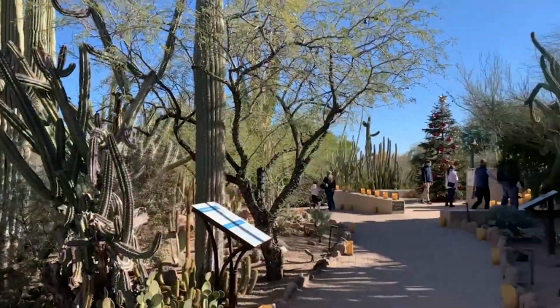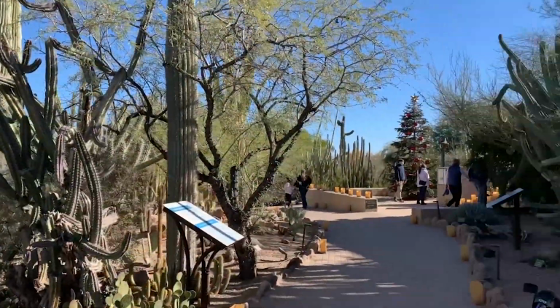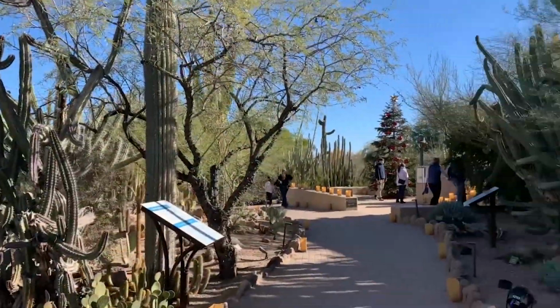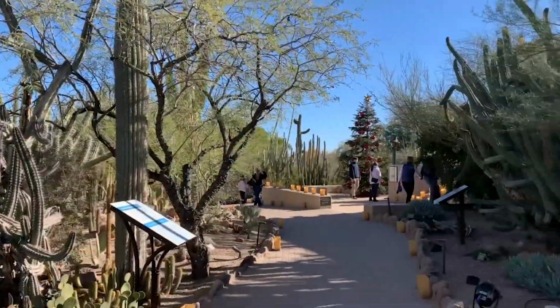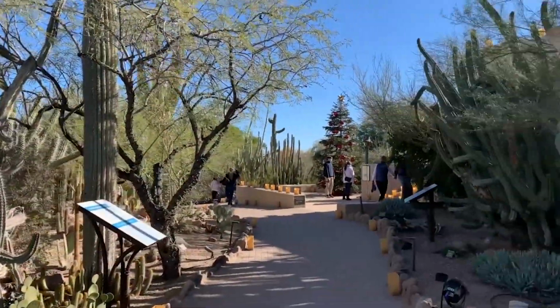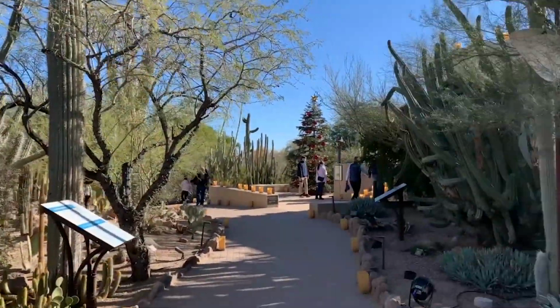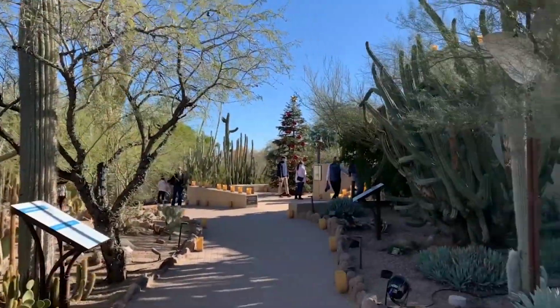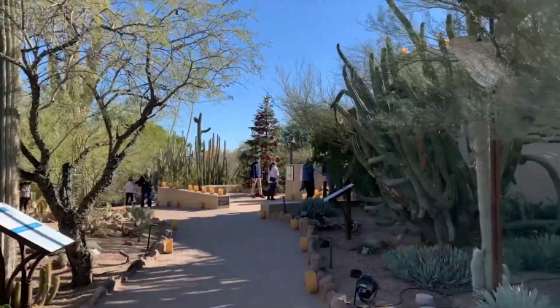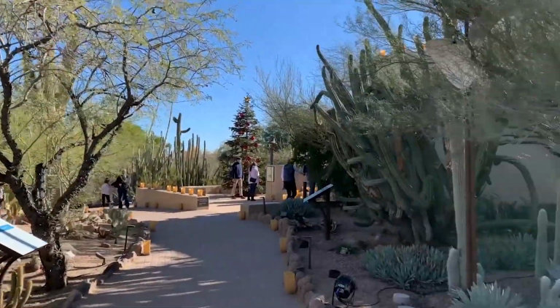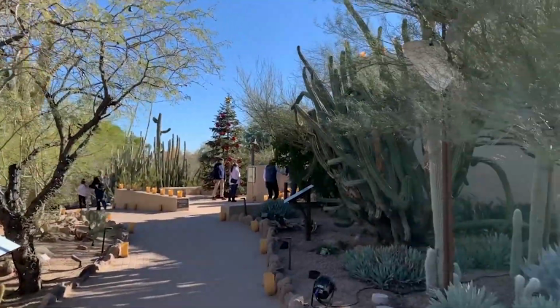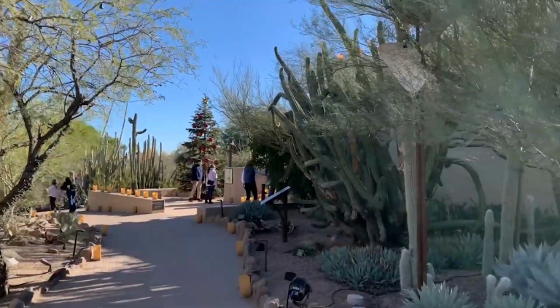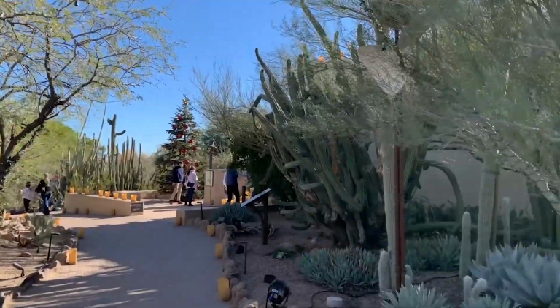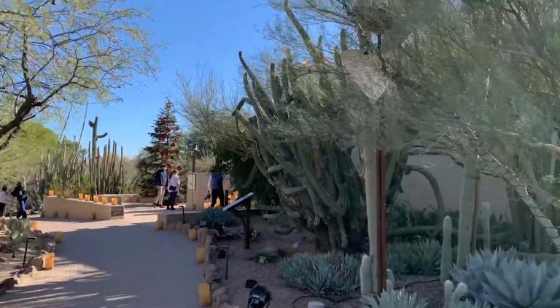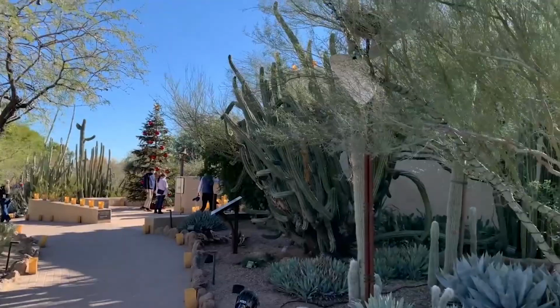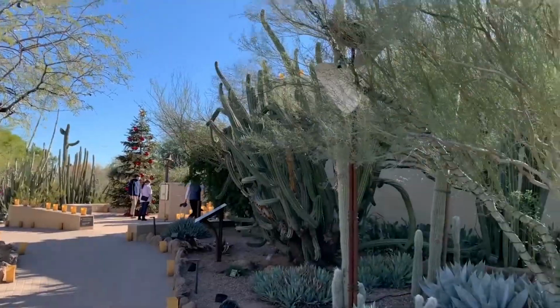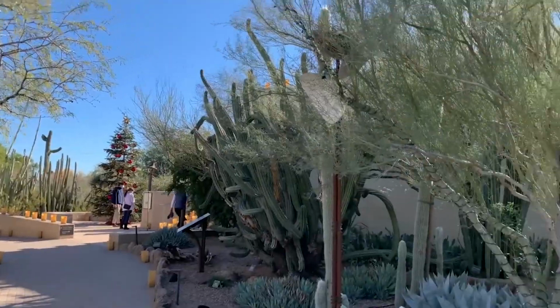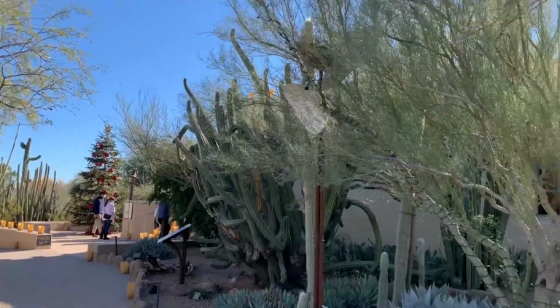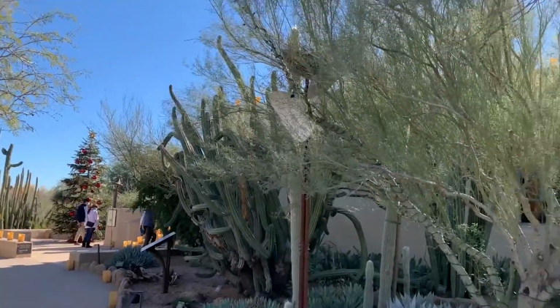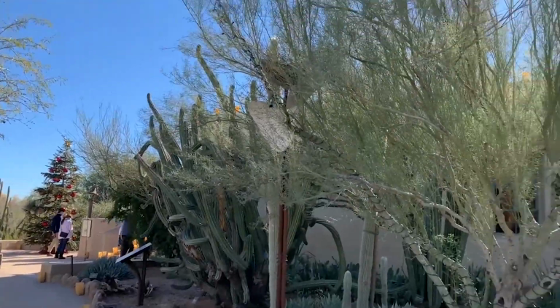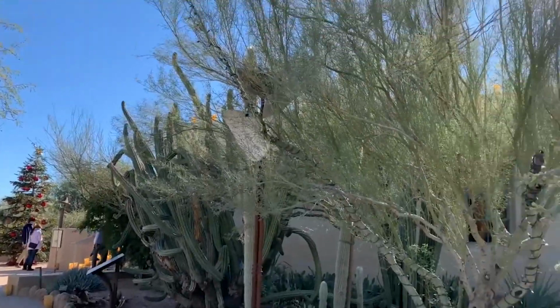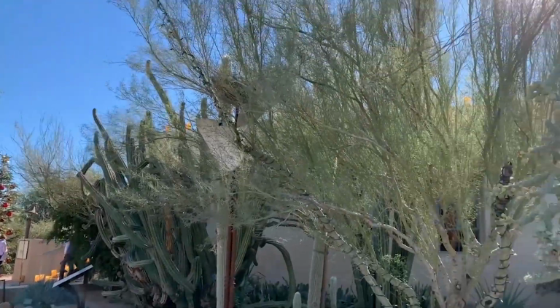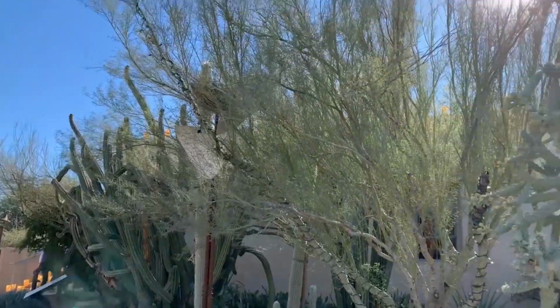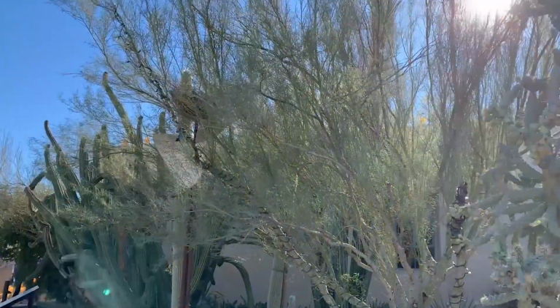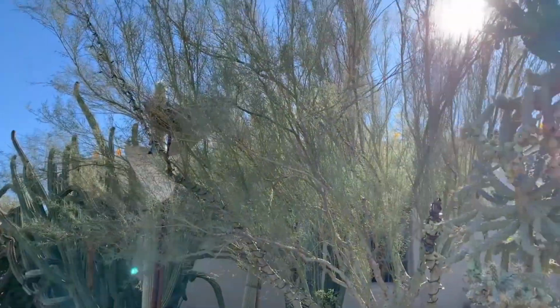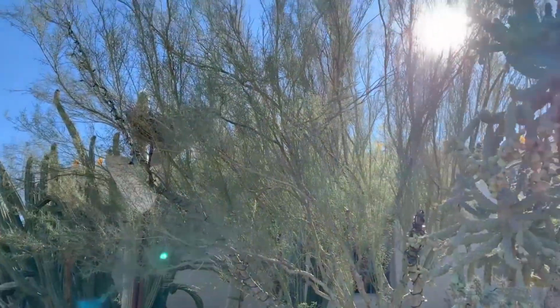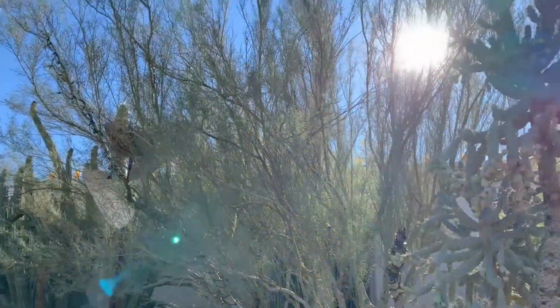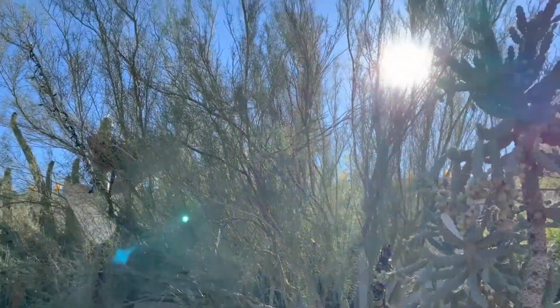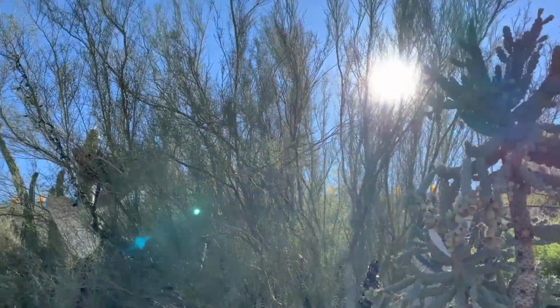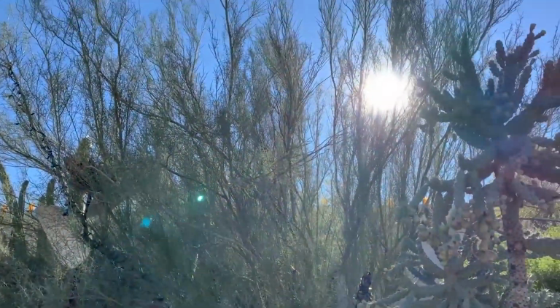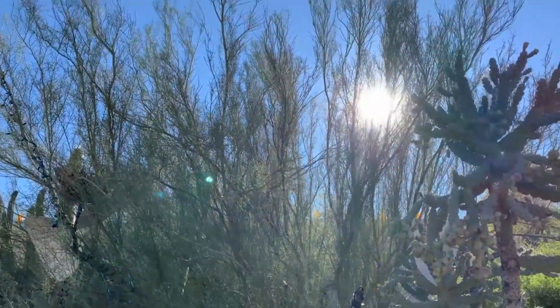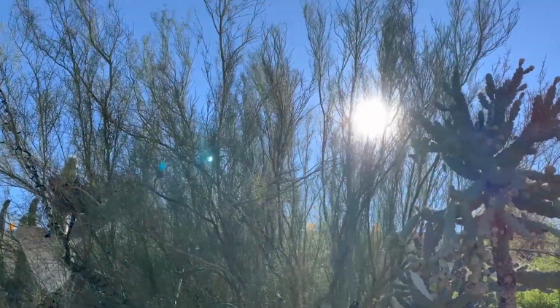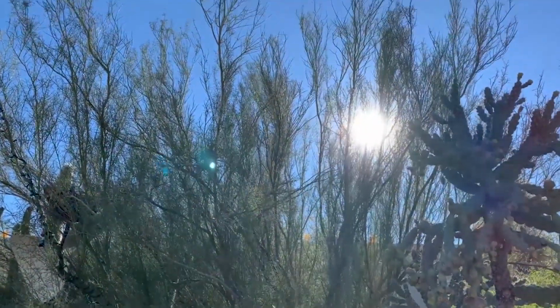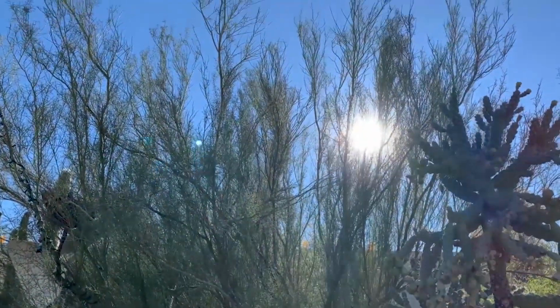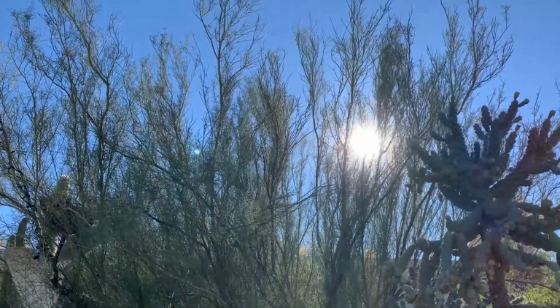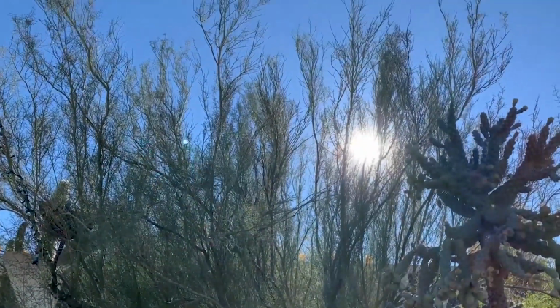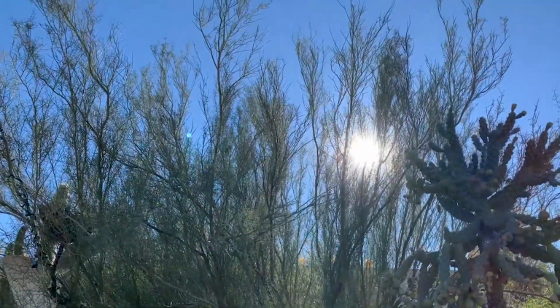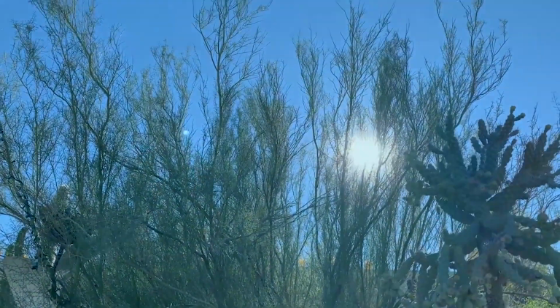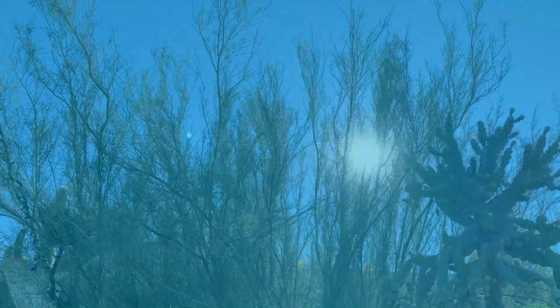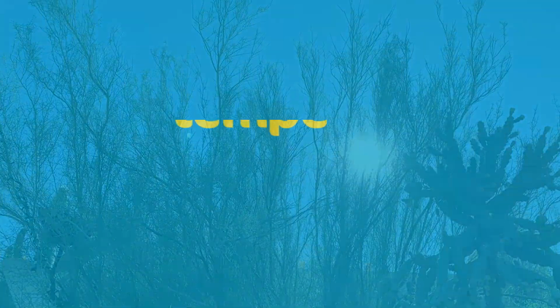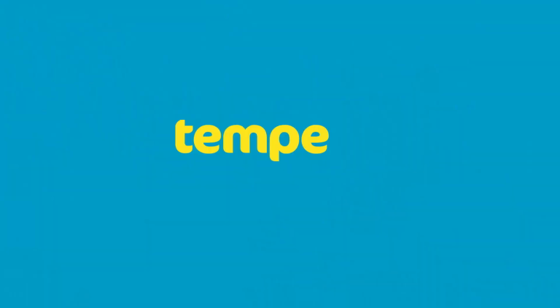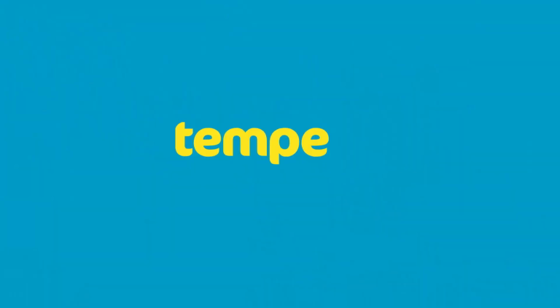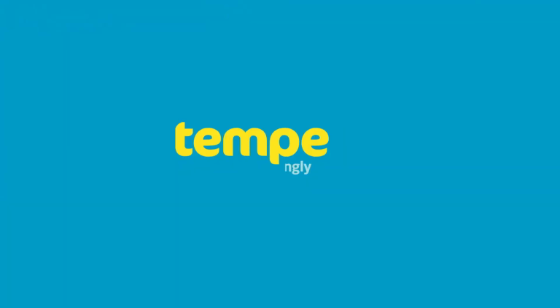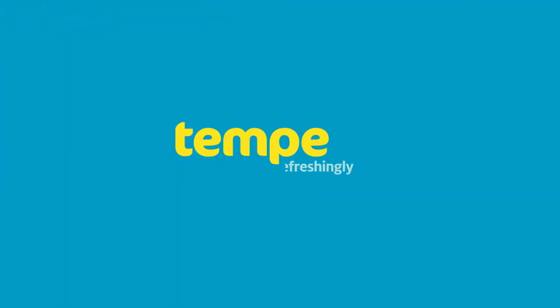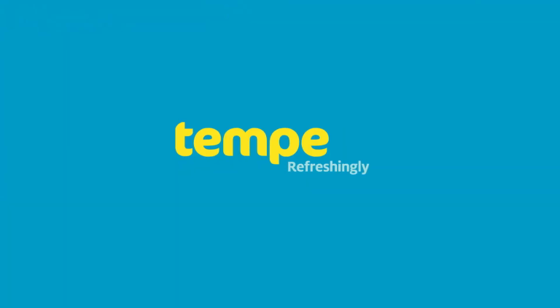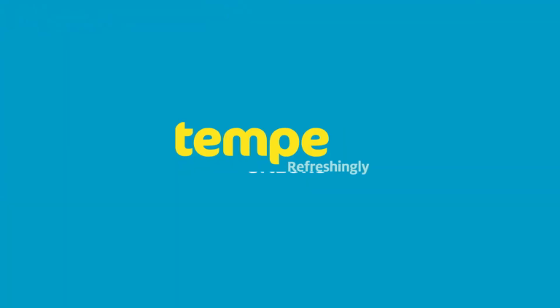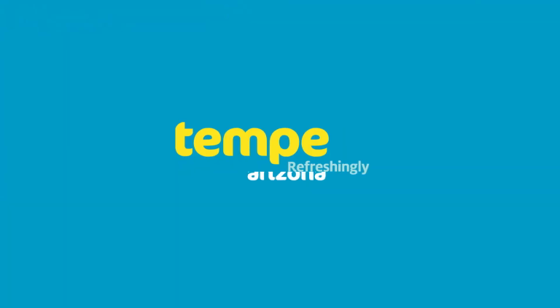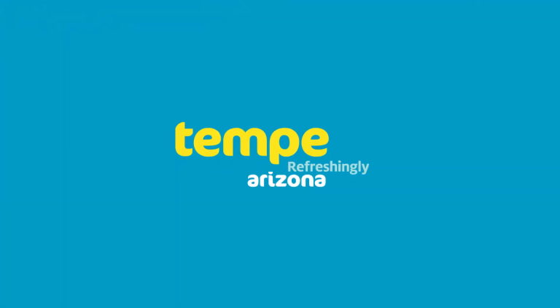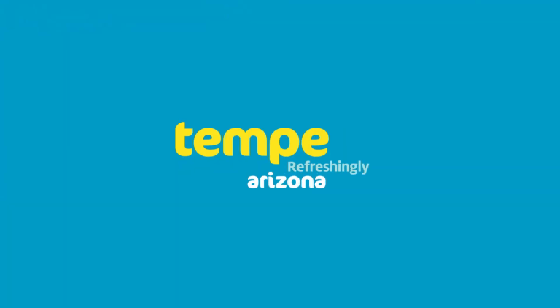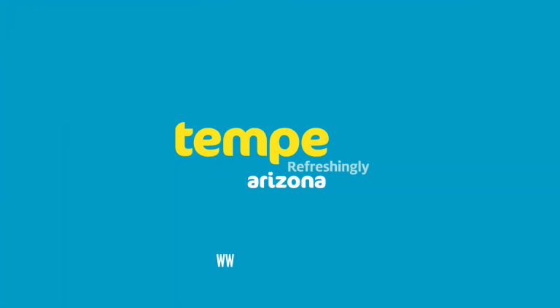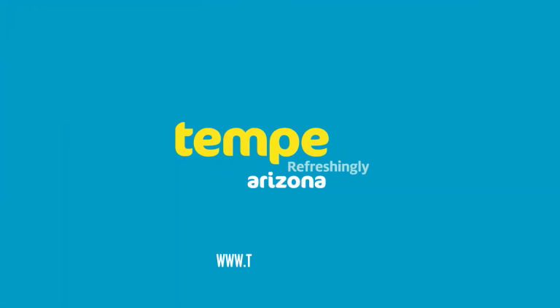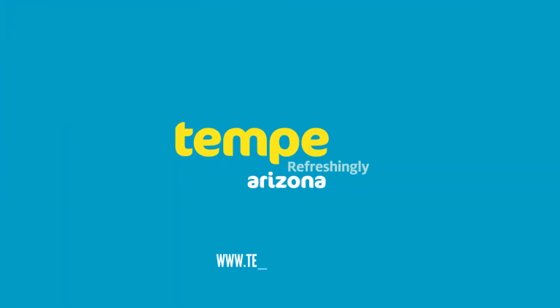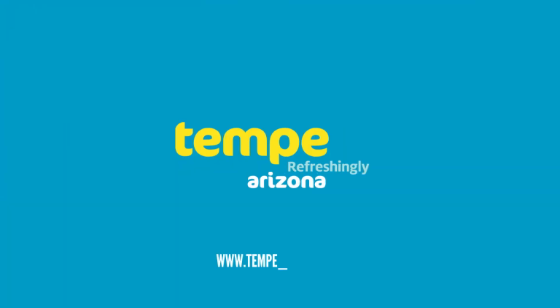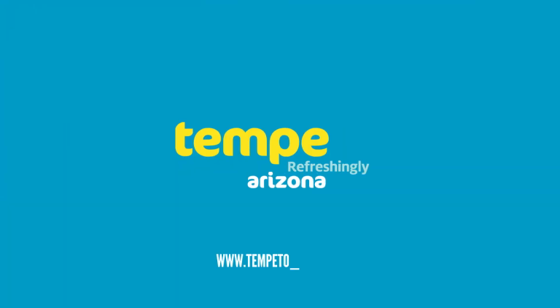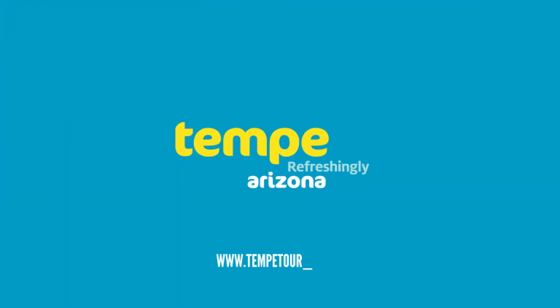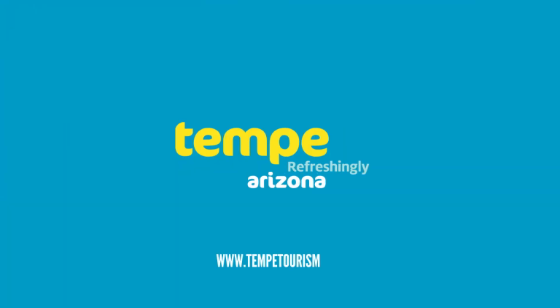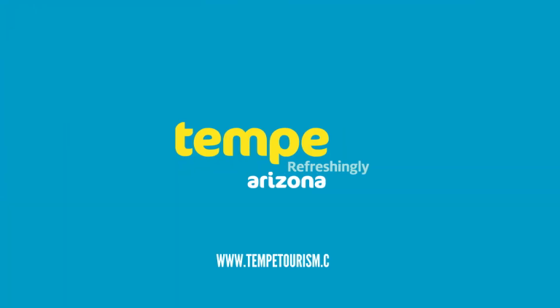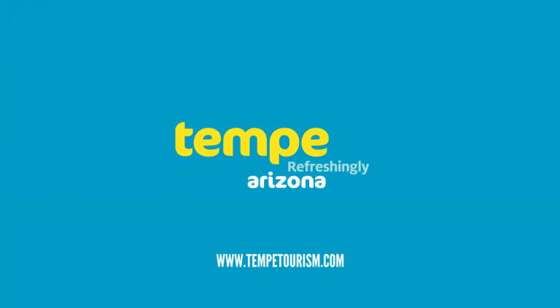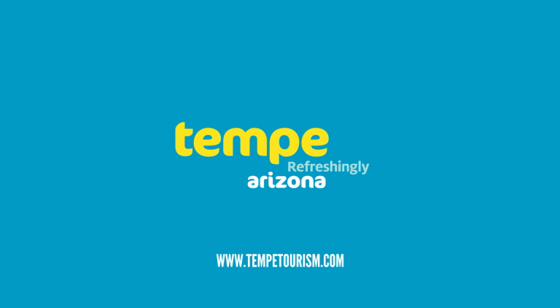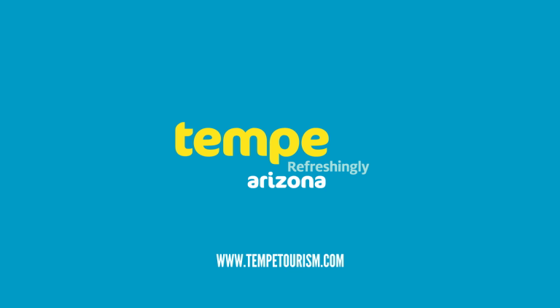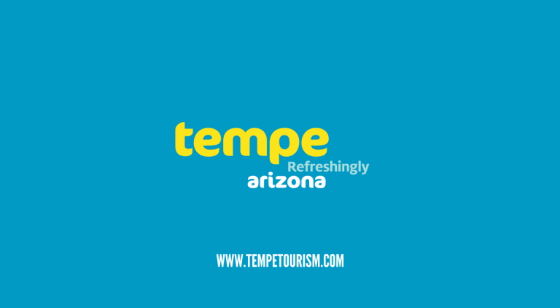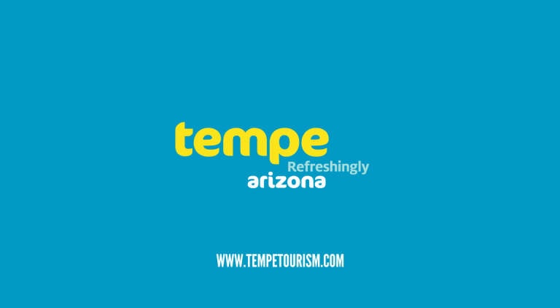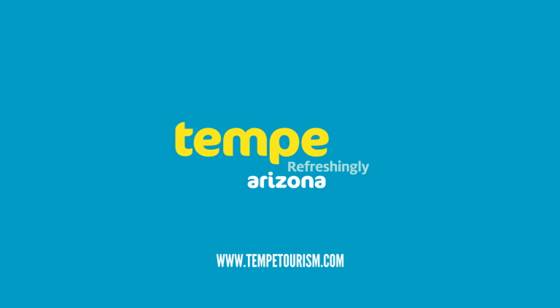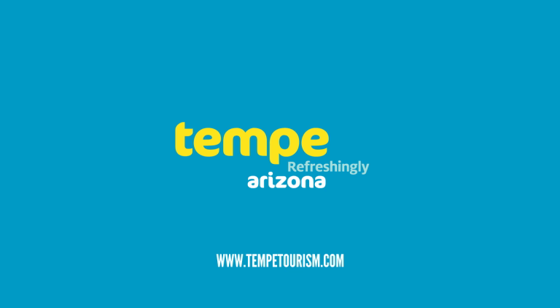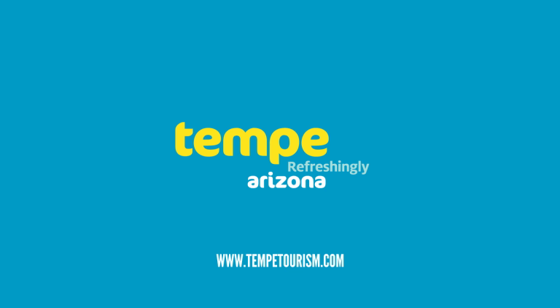Thank you for joining me on this tour of the Desert Botanical Garden. I can't wait for you to discover this amazing venue in person one day soon.